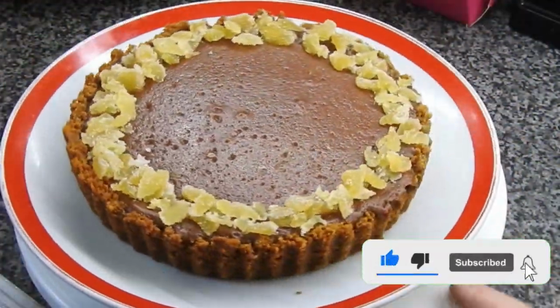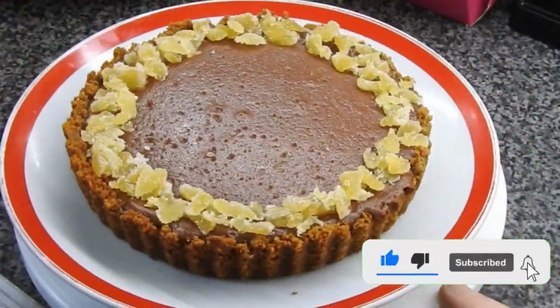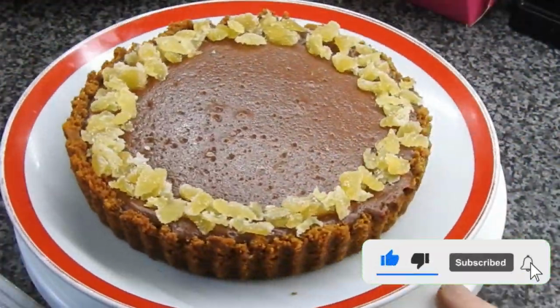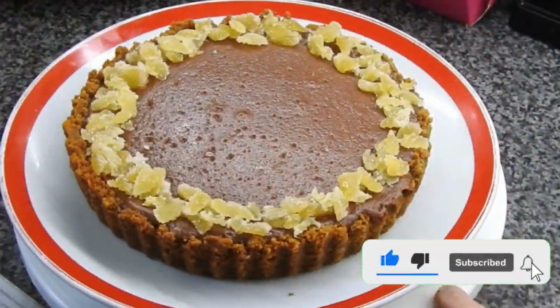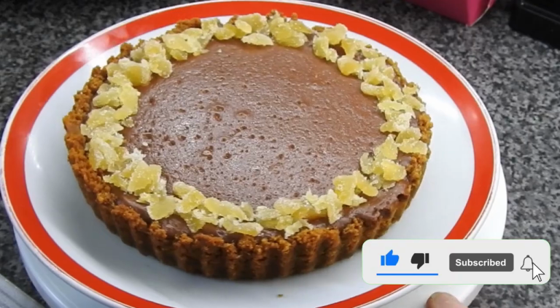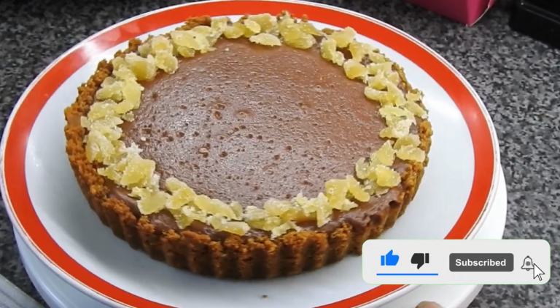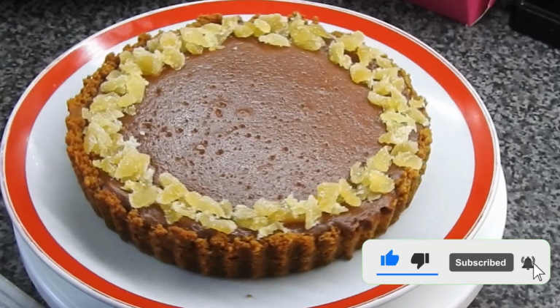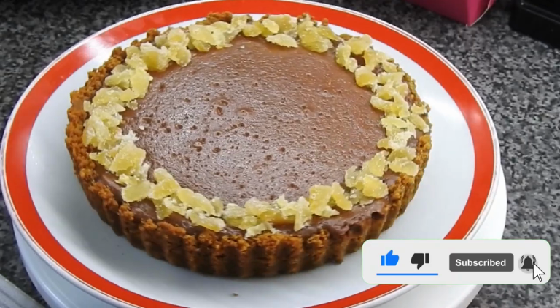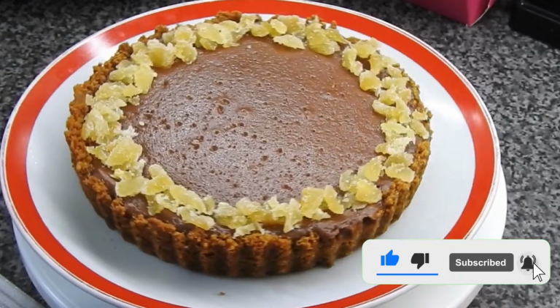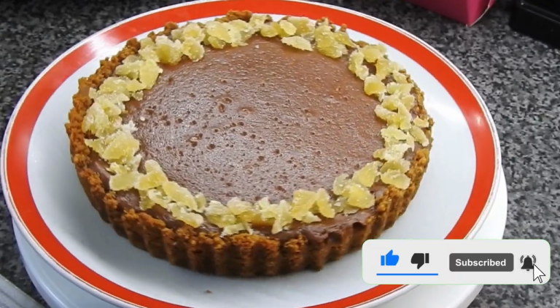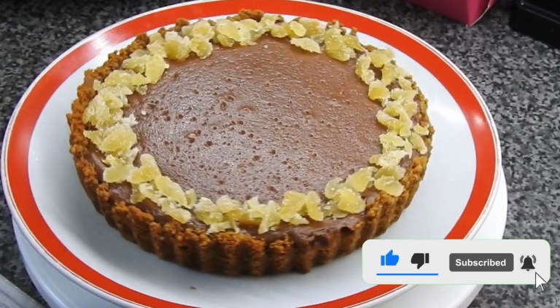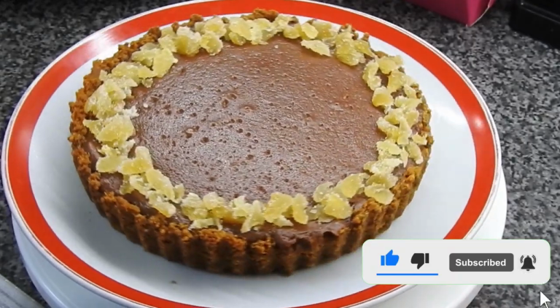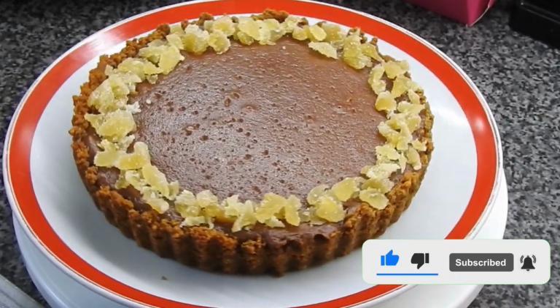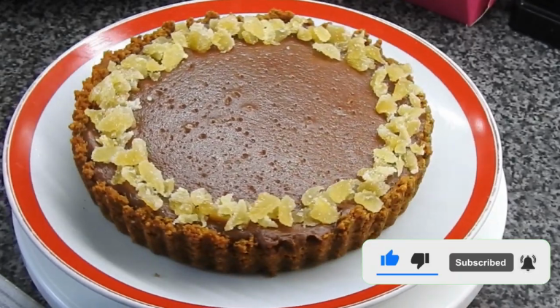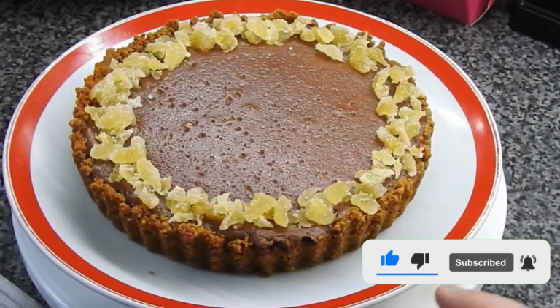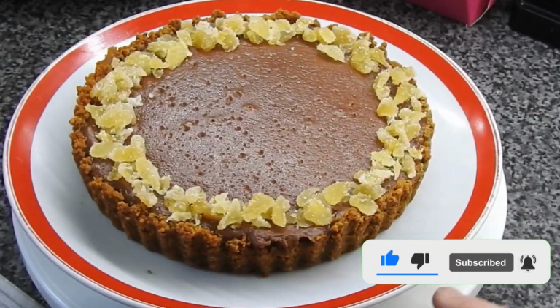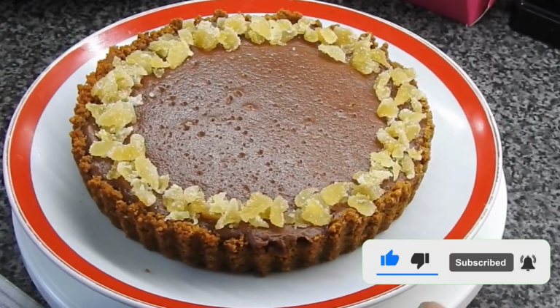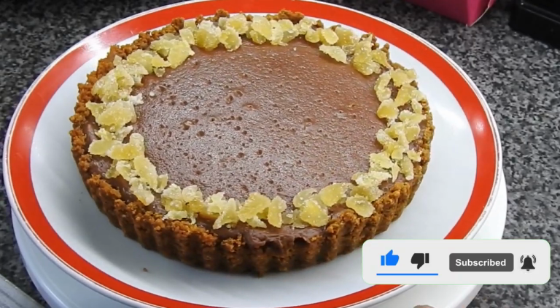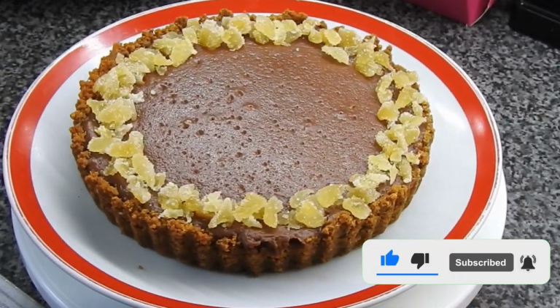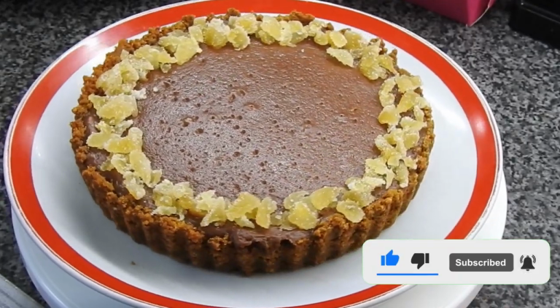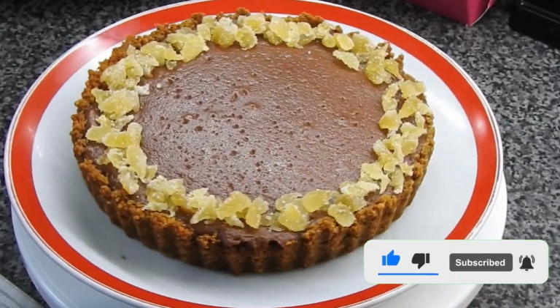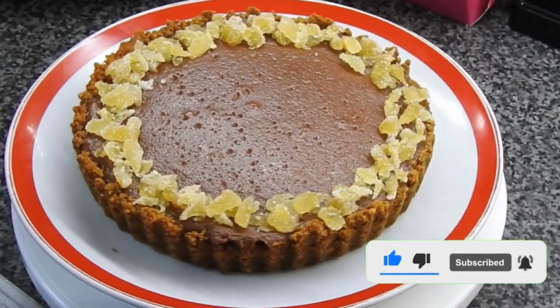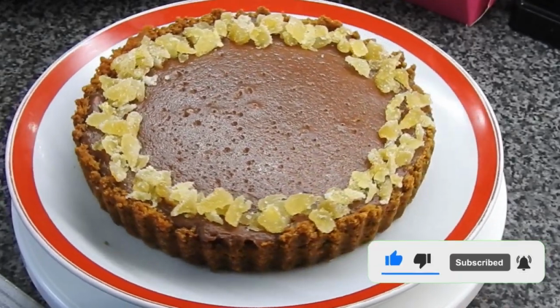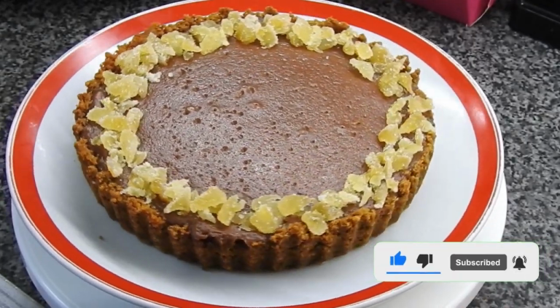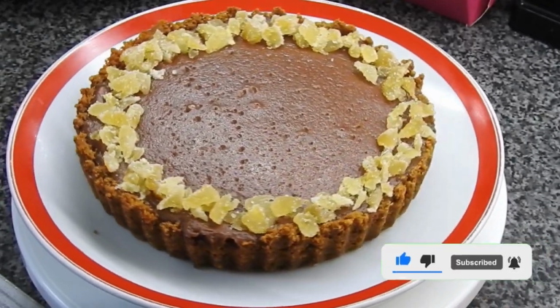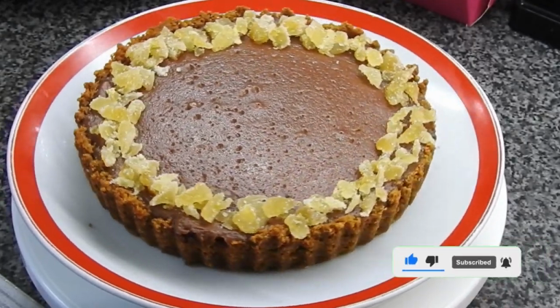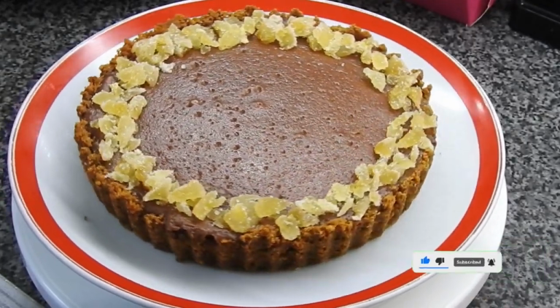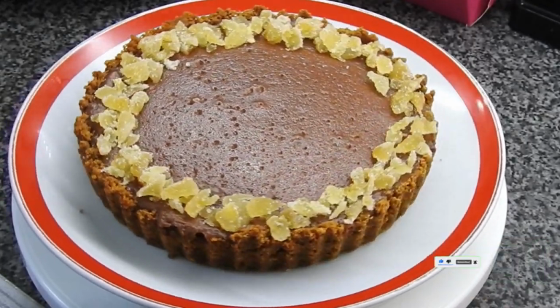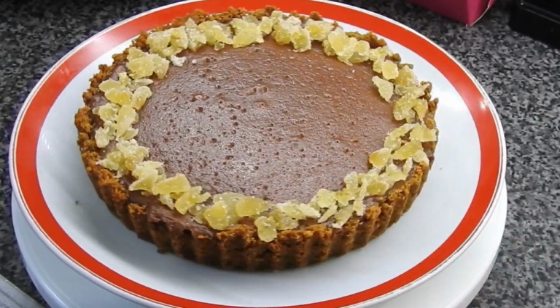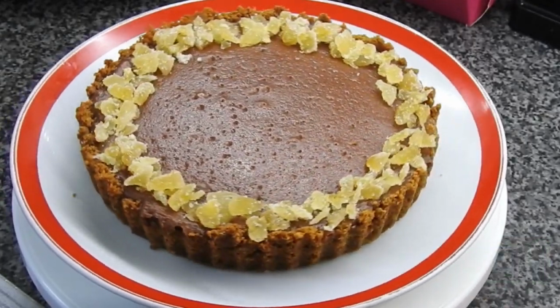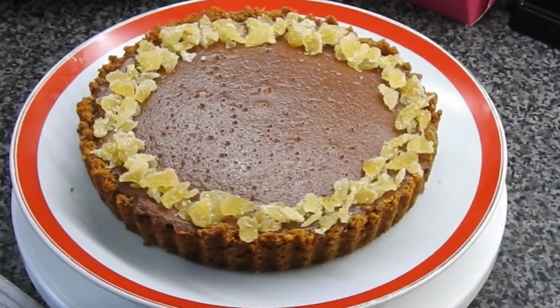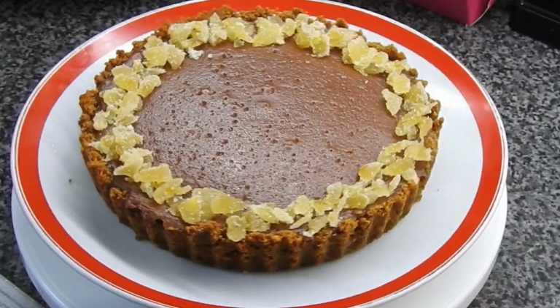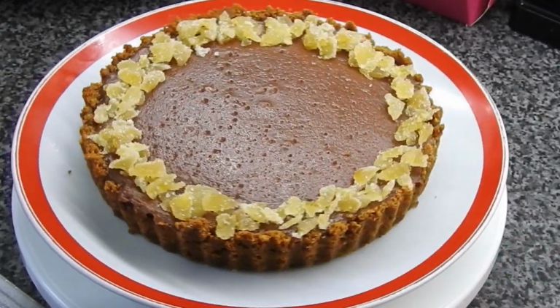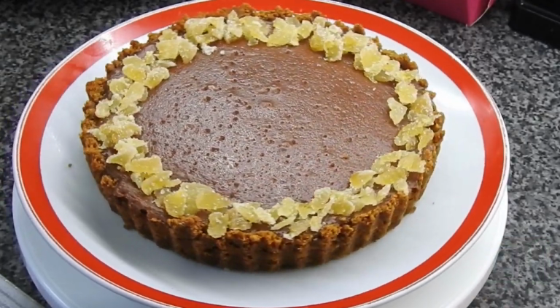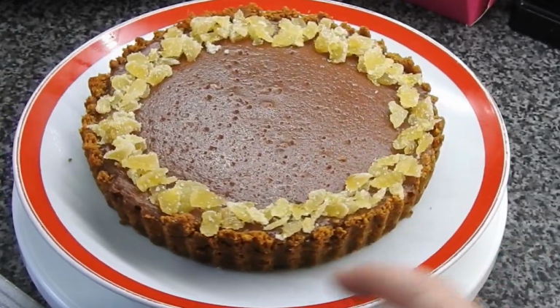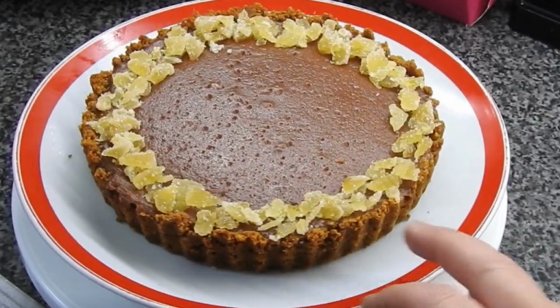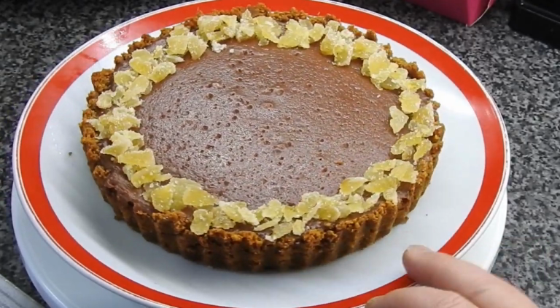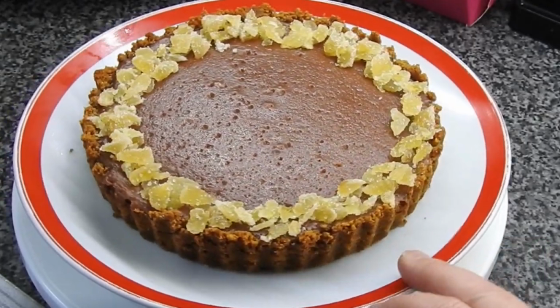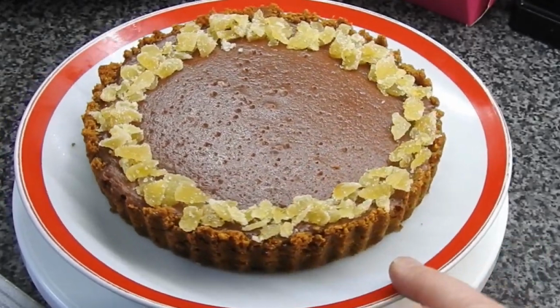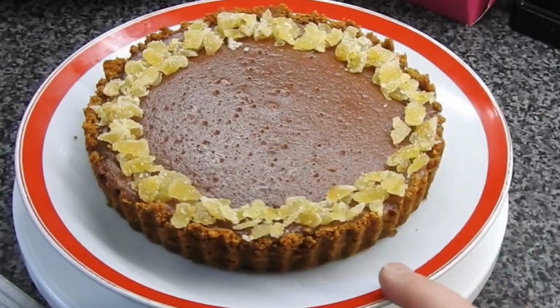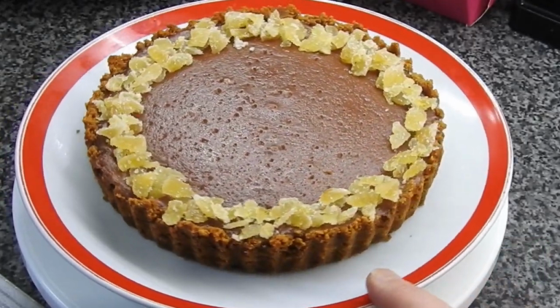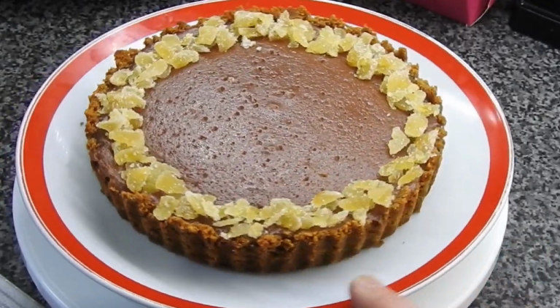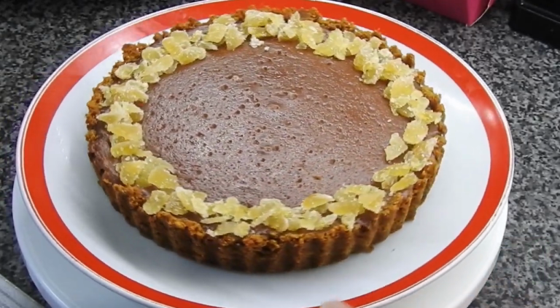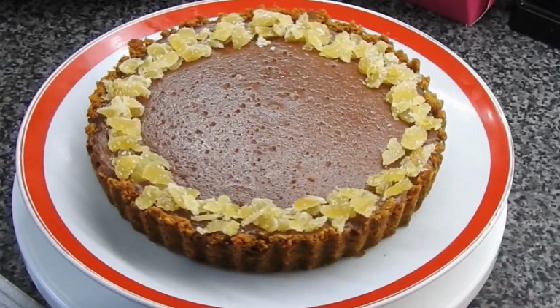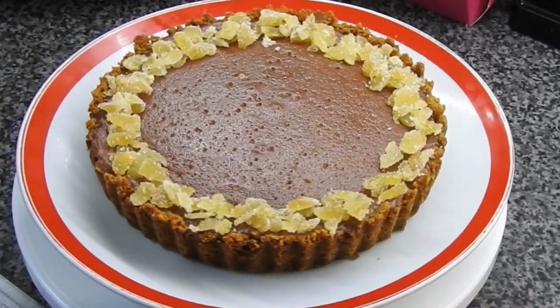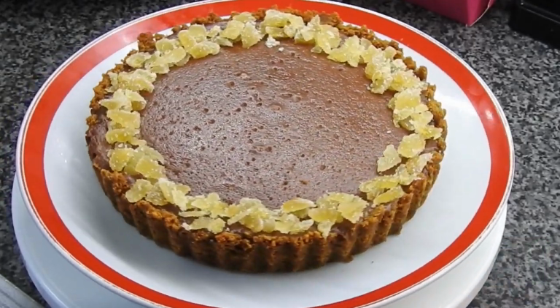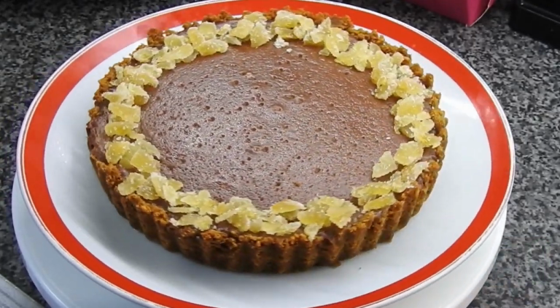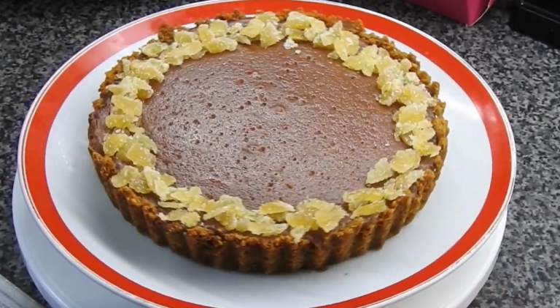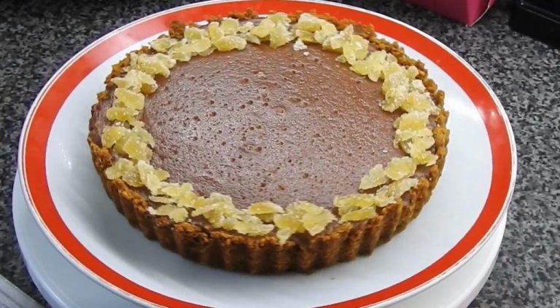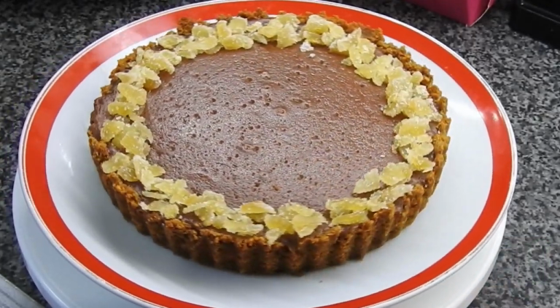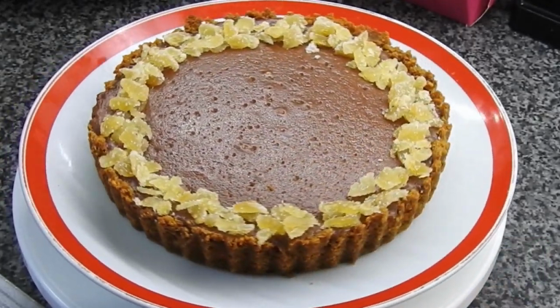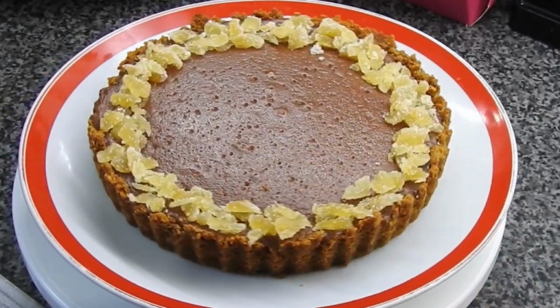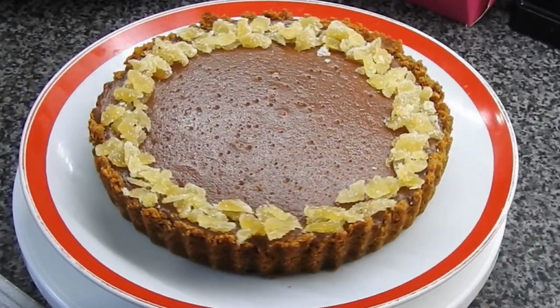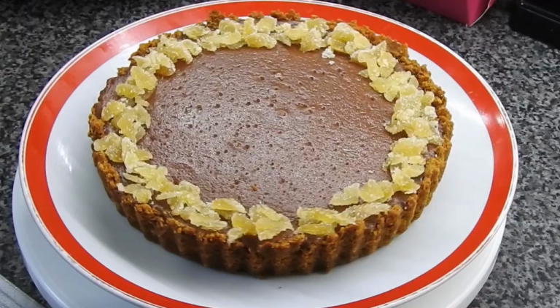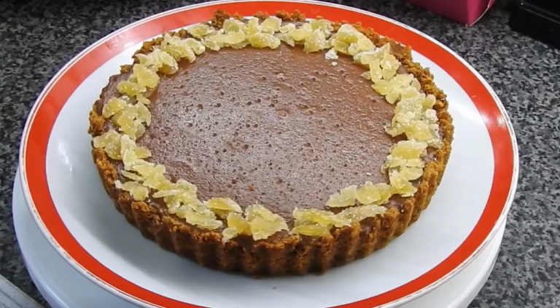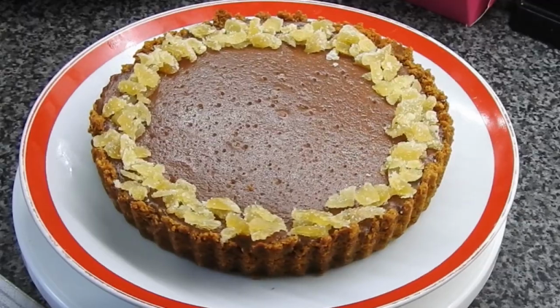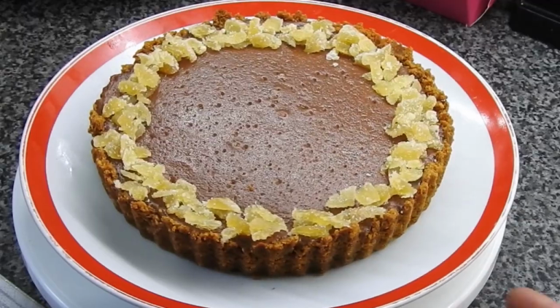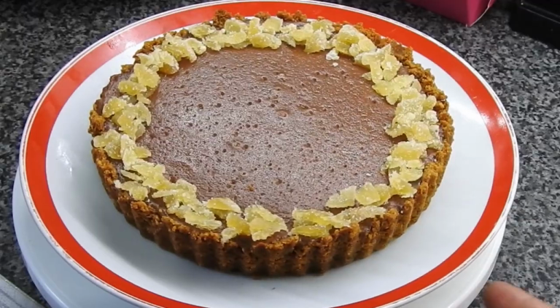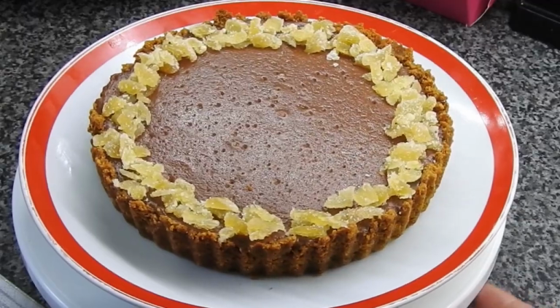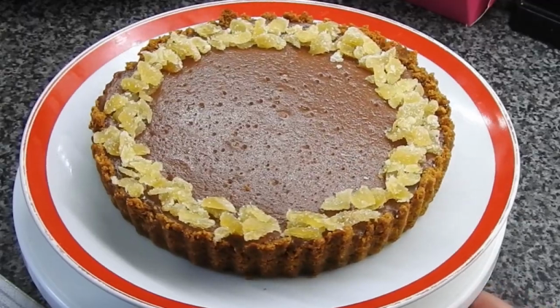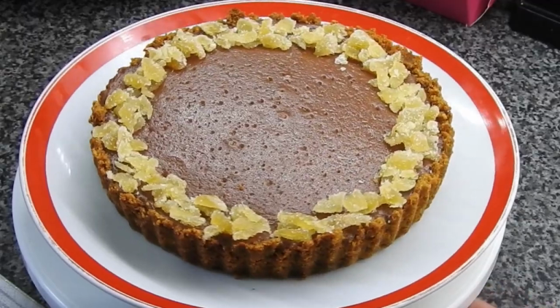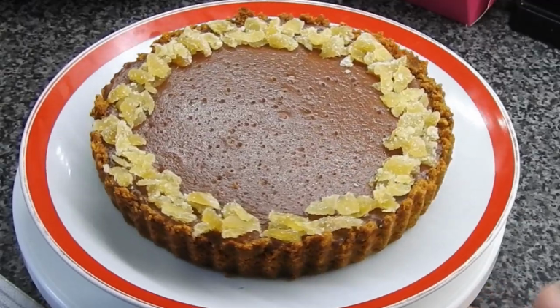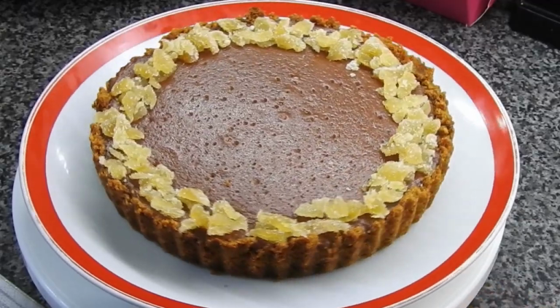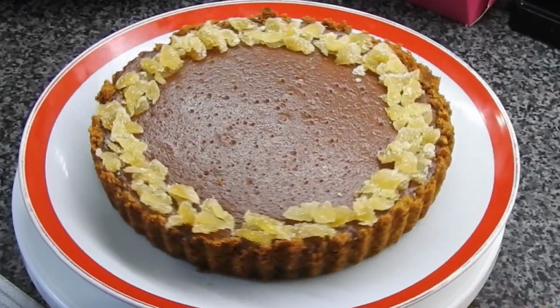So yeah, a nice easy summer pudding — great for those chocolate and ginger lovers out there. Thank you very much for watching guys, don't forget to like and subscribe, and I will see you again in the next one.